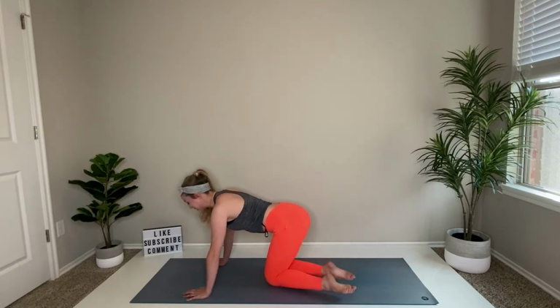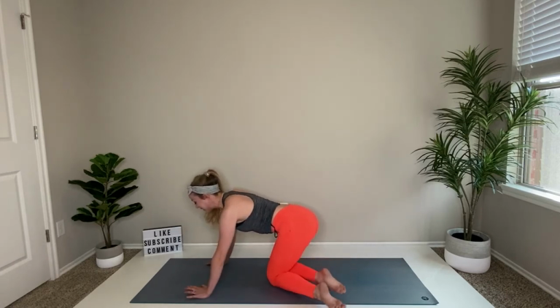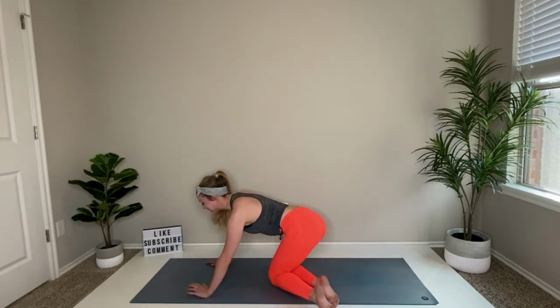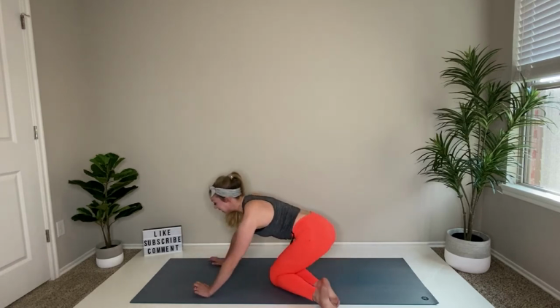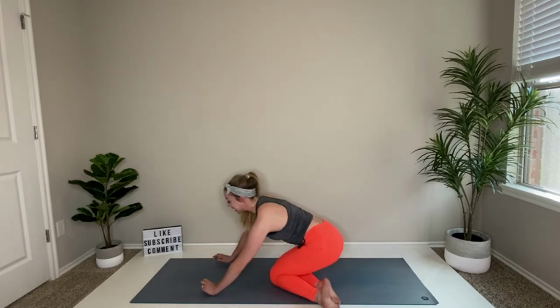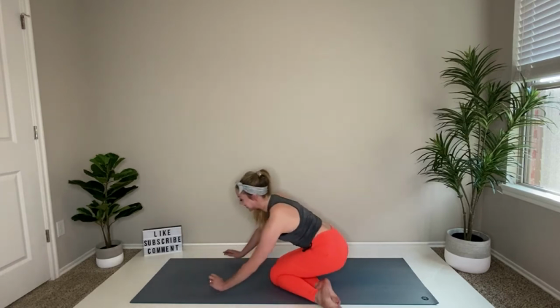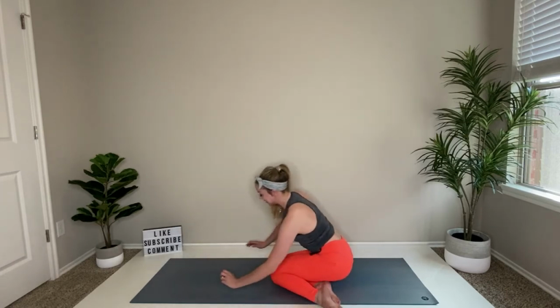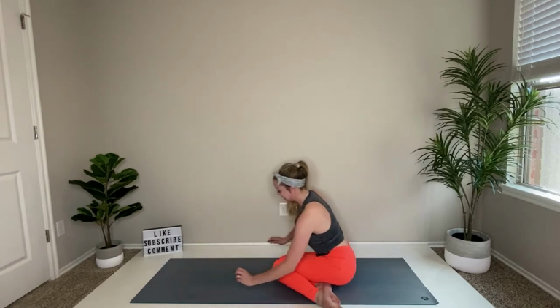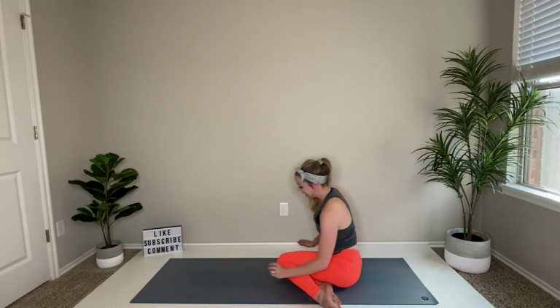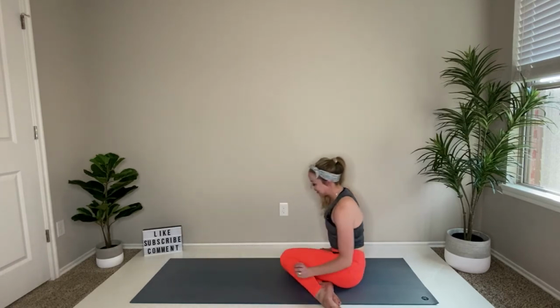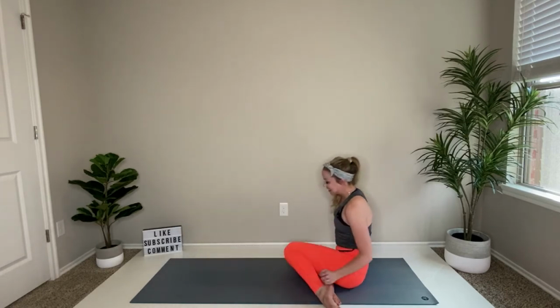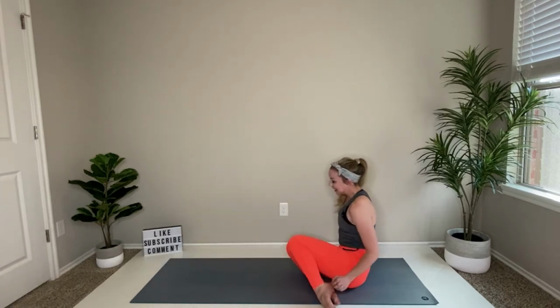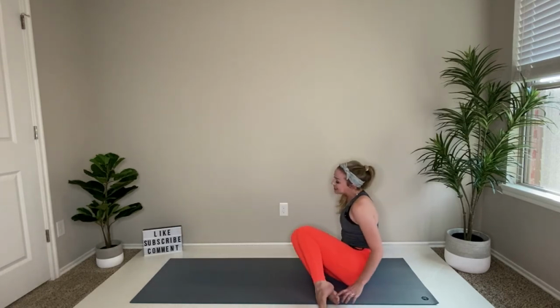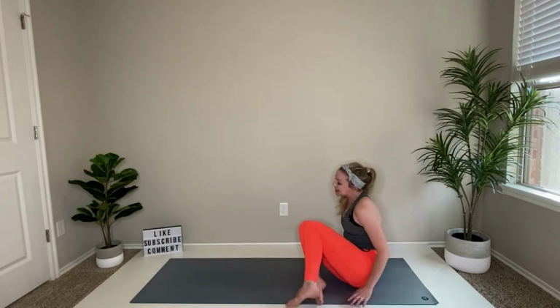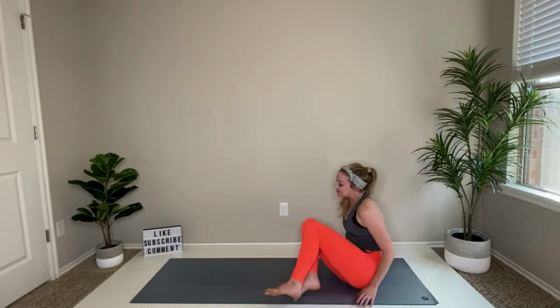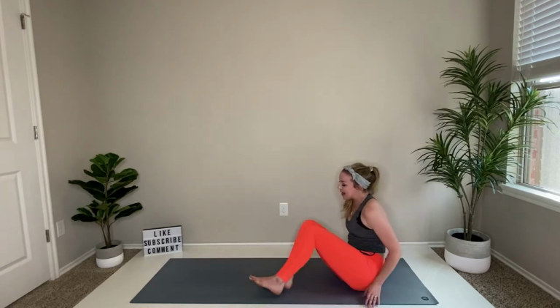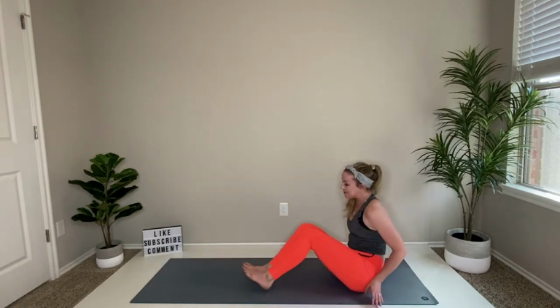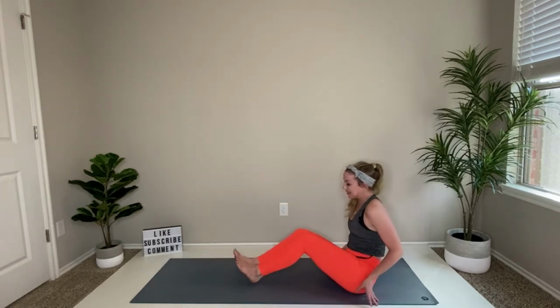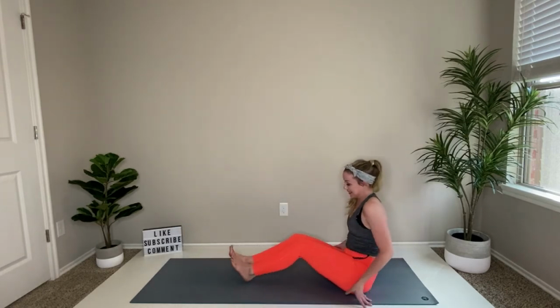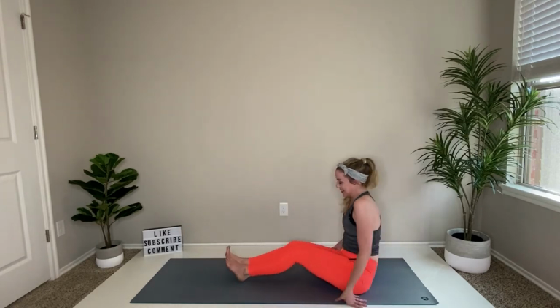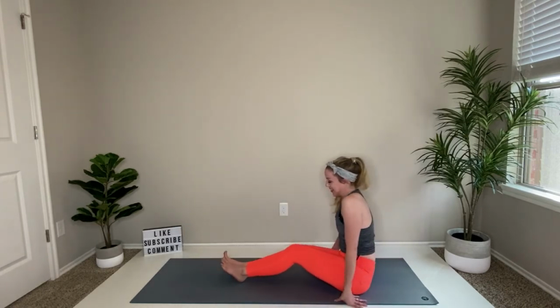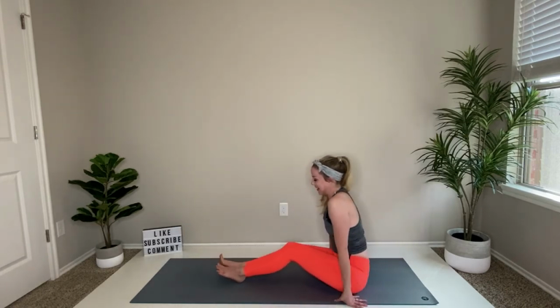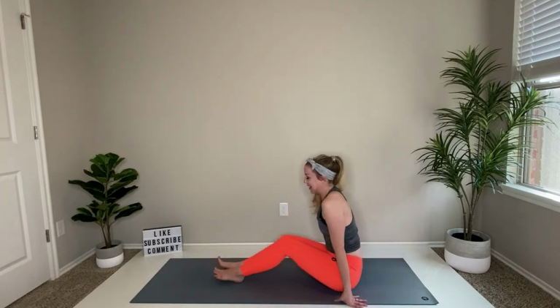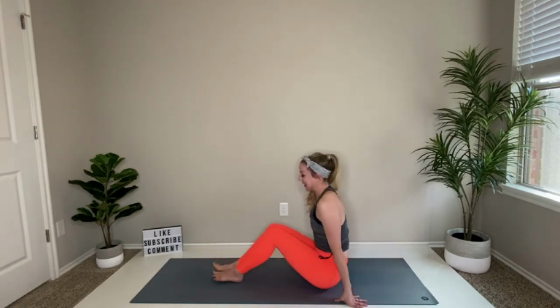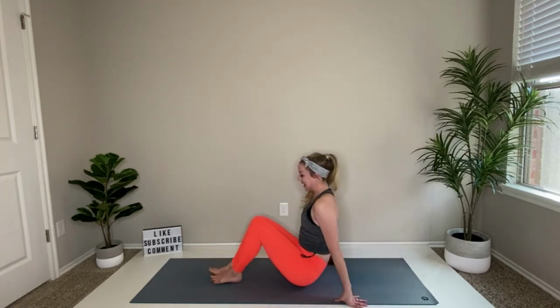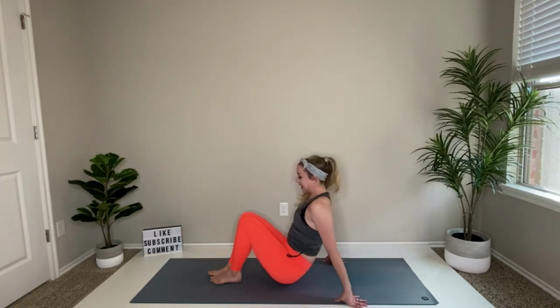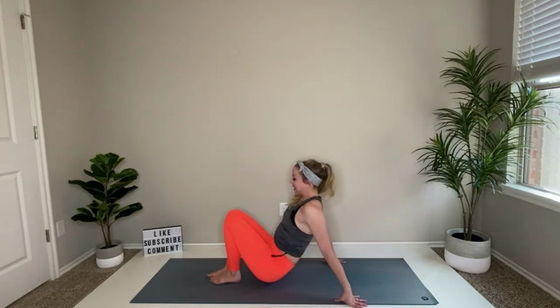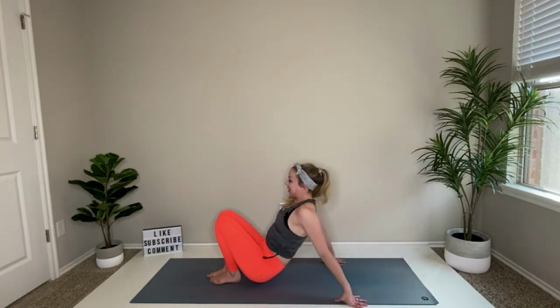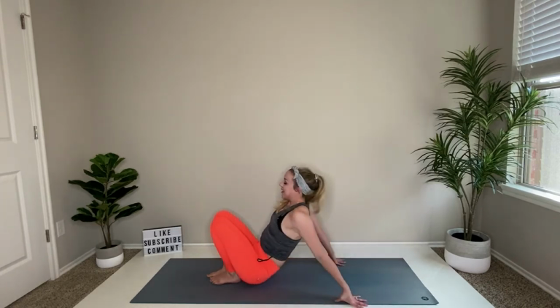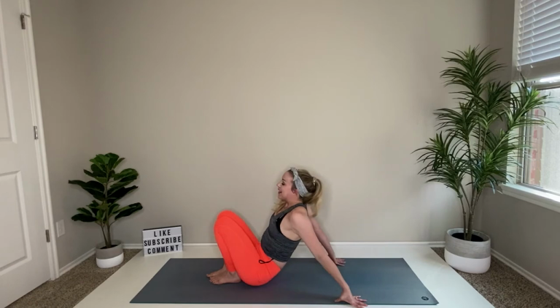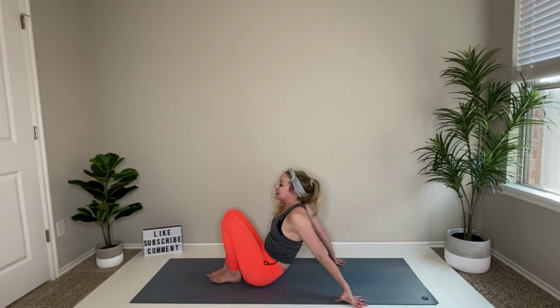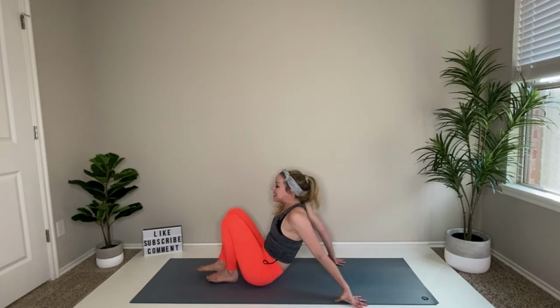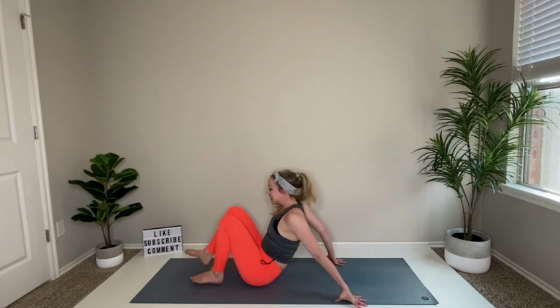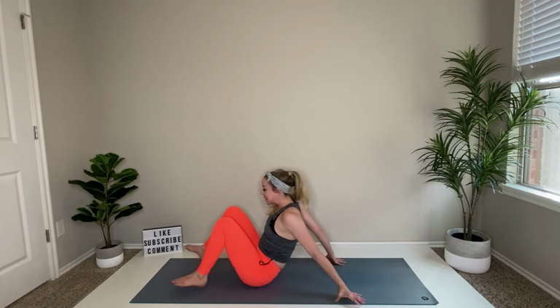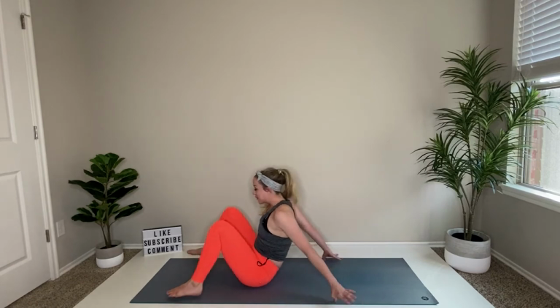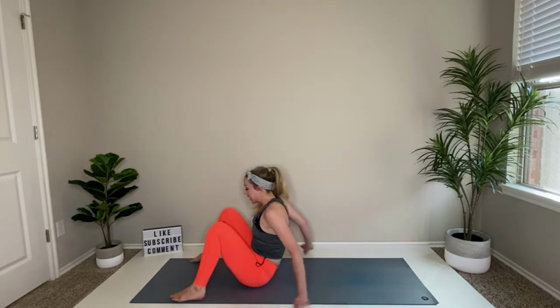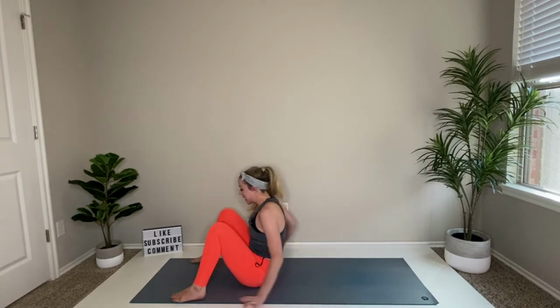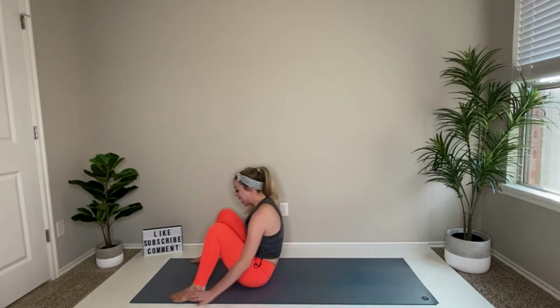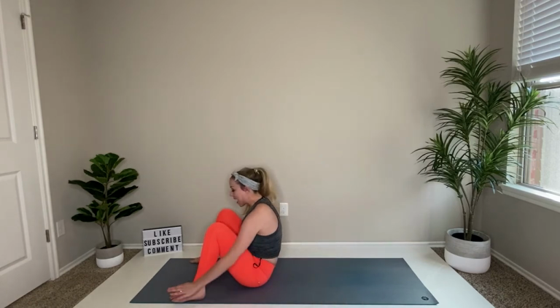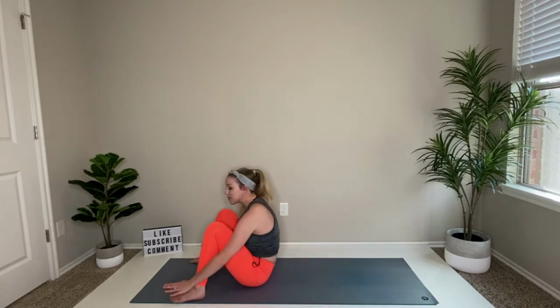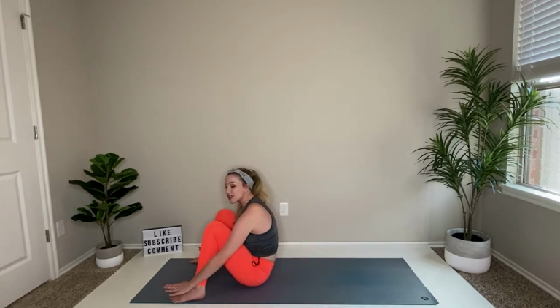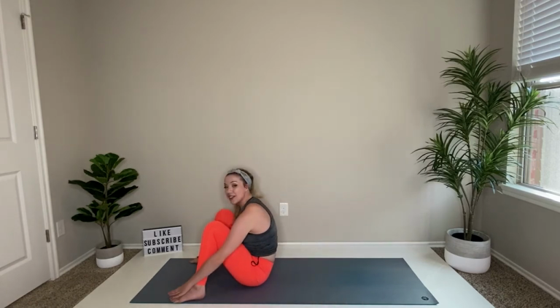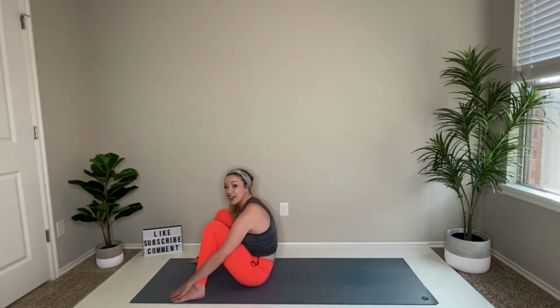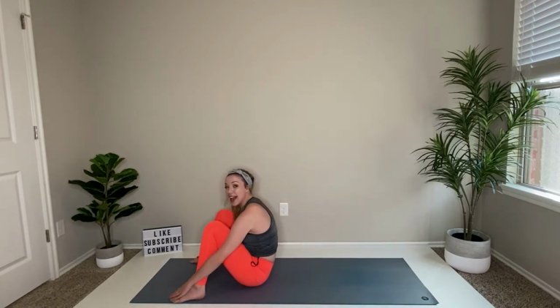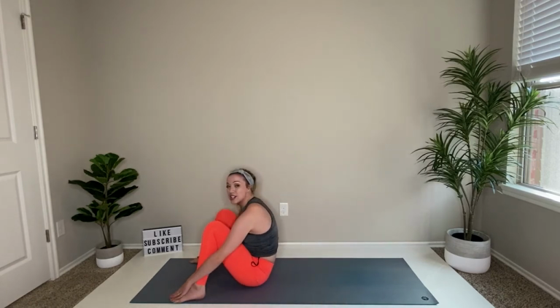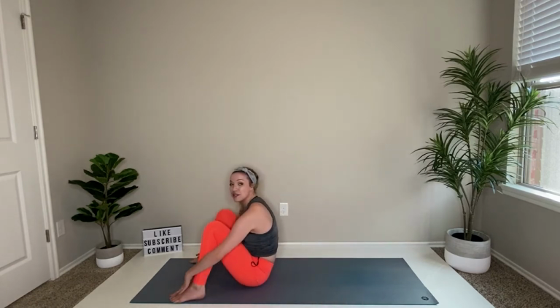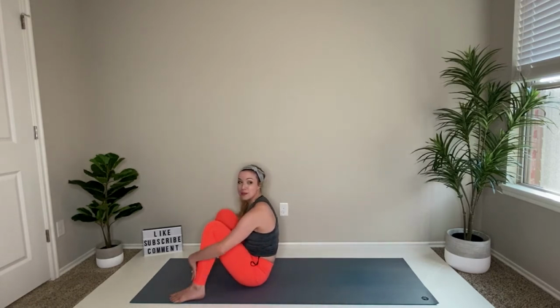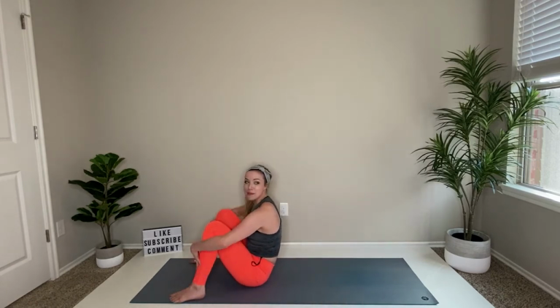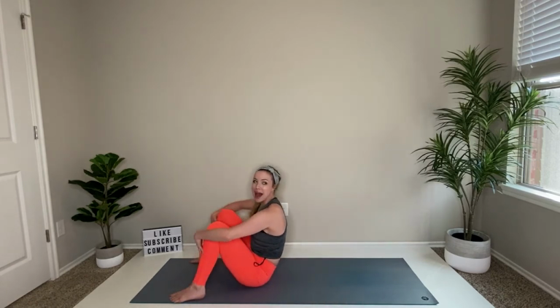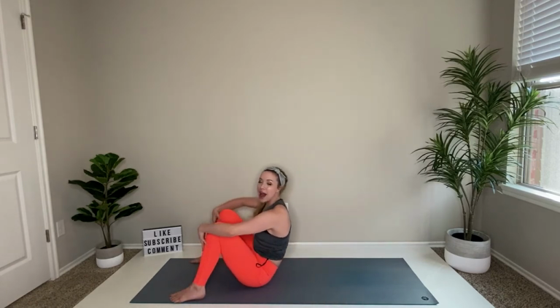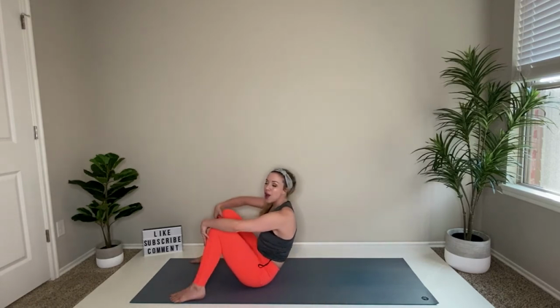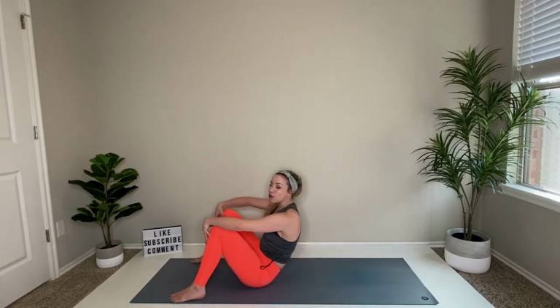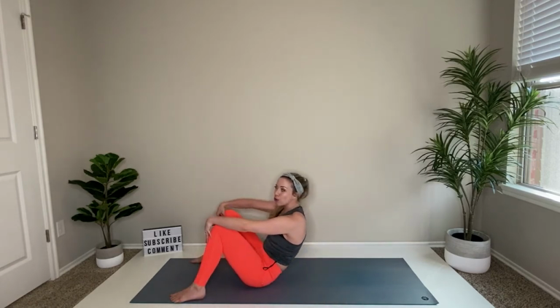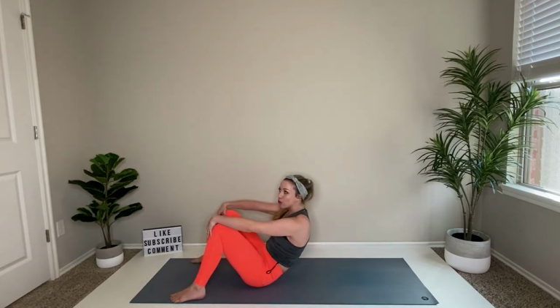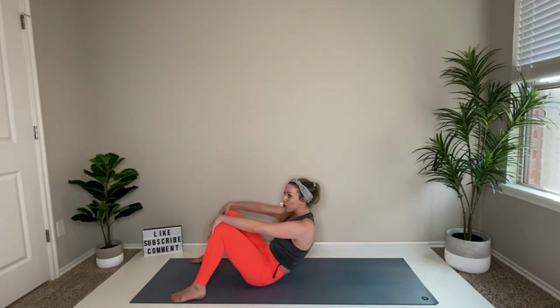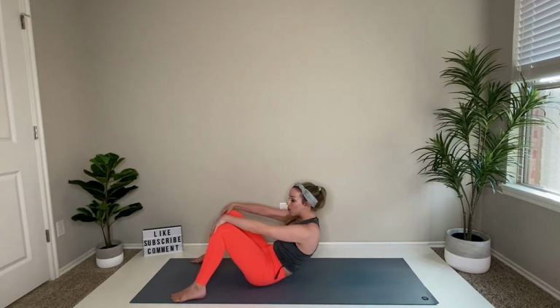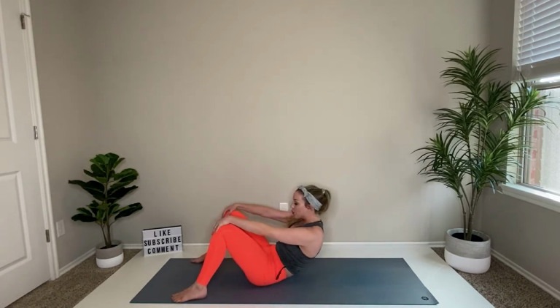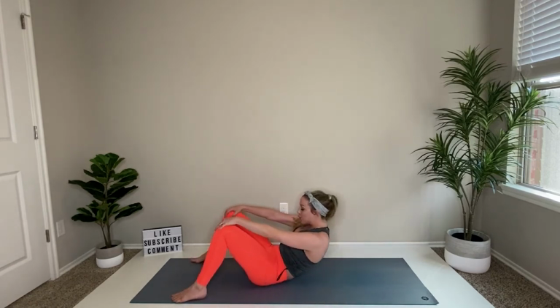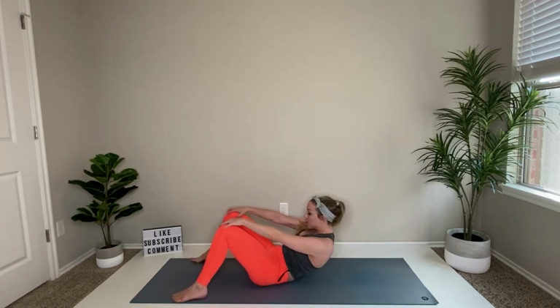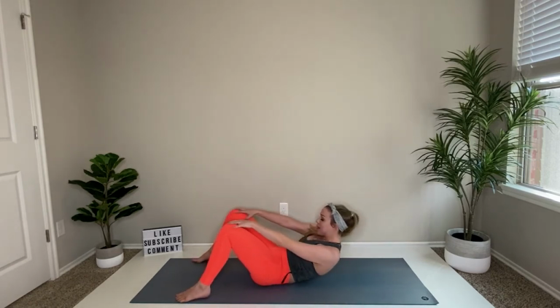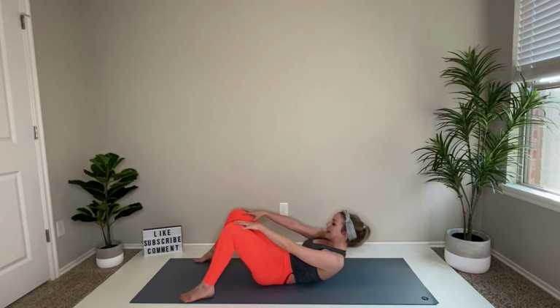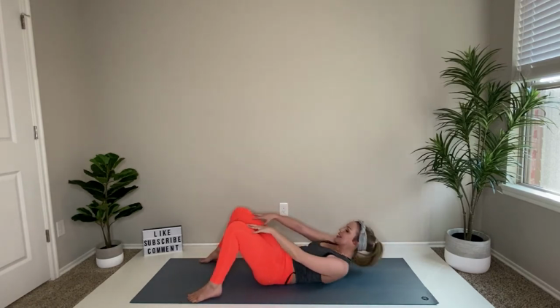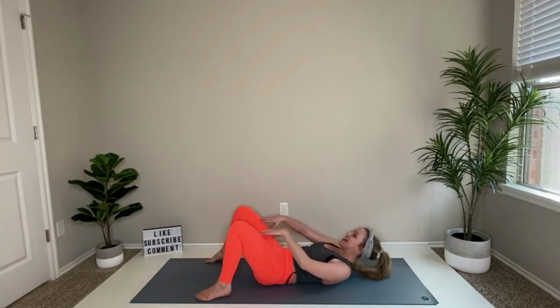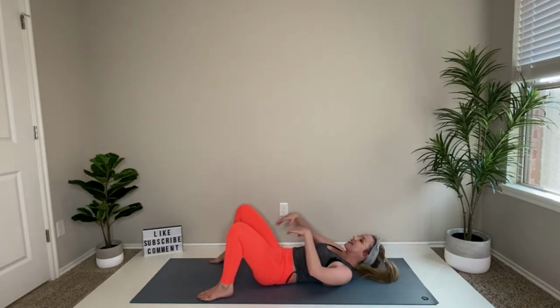Swing your legs around, changing up that position. Take the feet out on the edge of the mat and roll the body down.